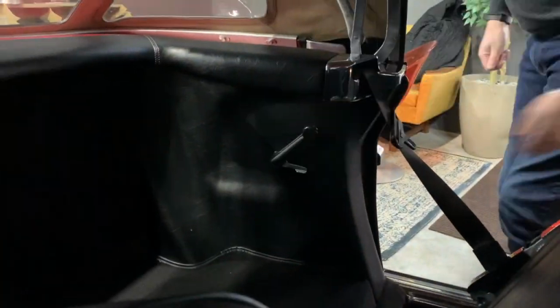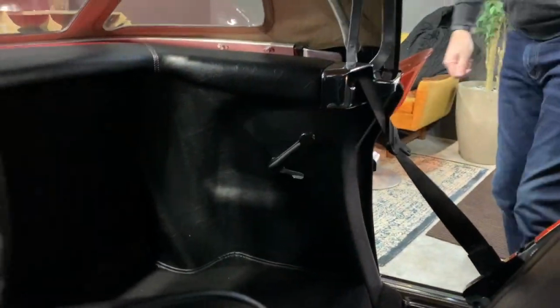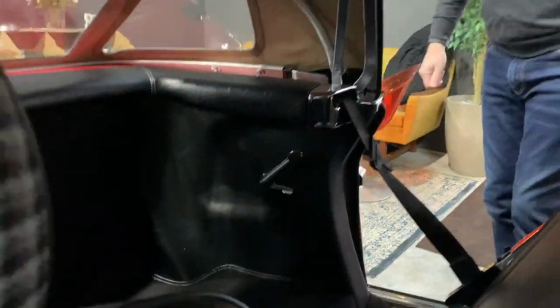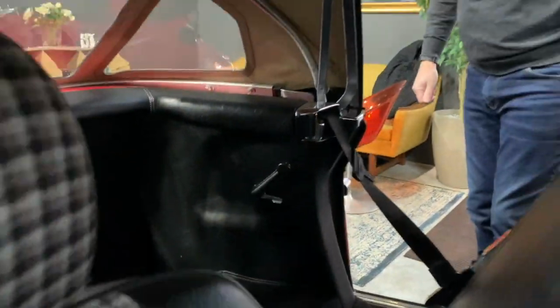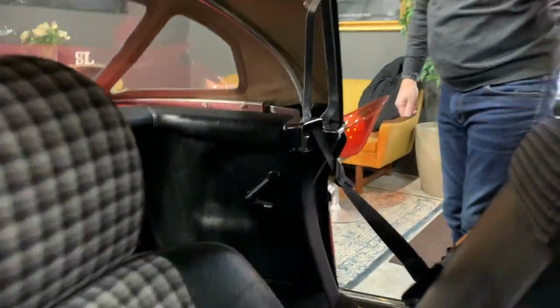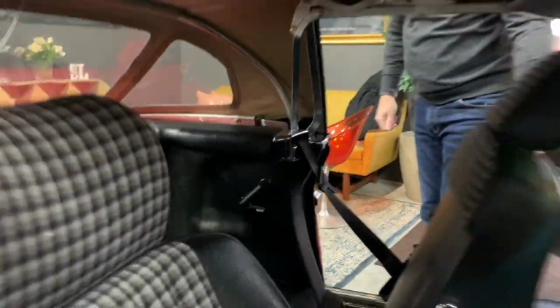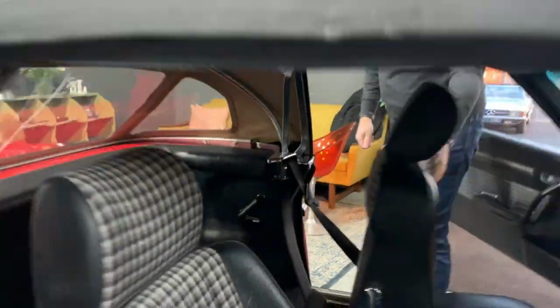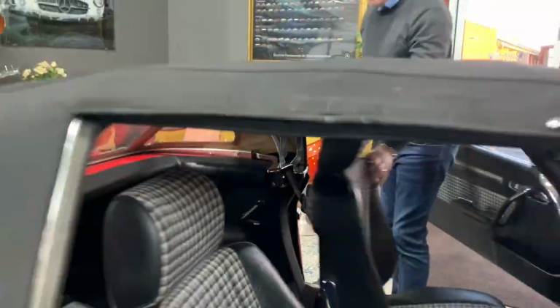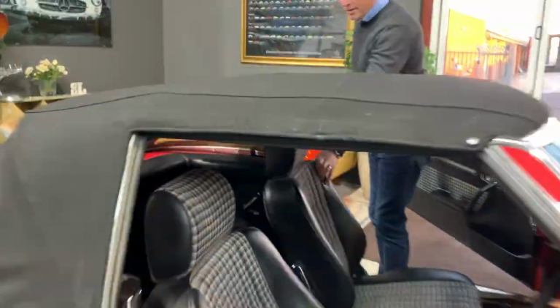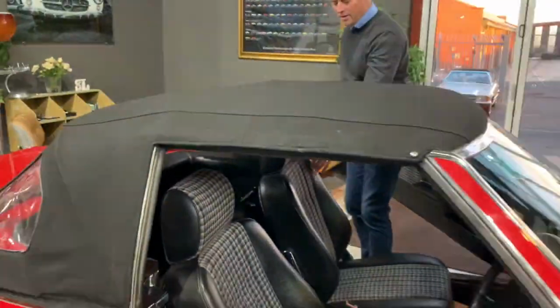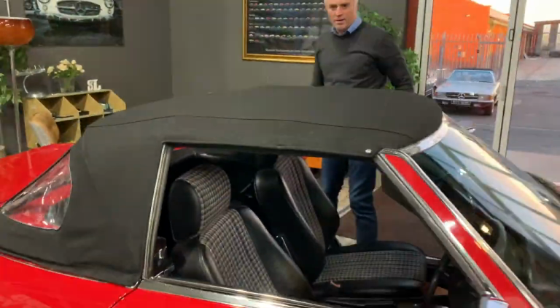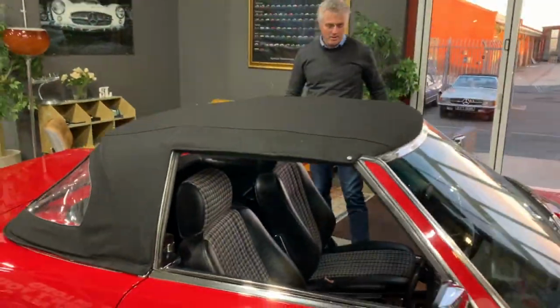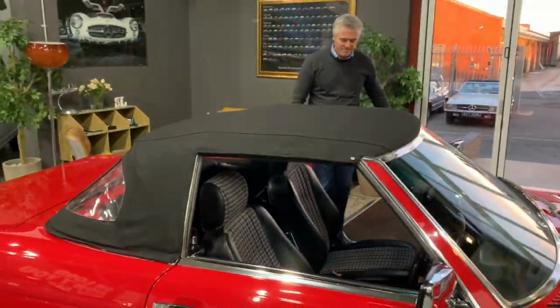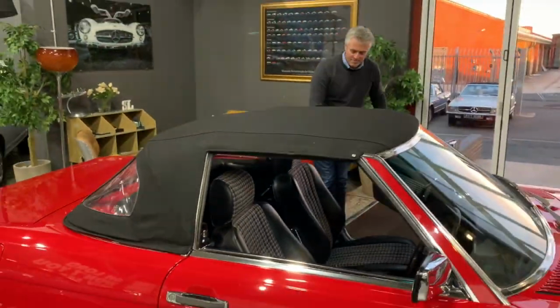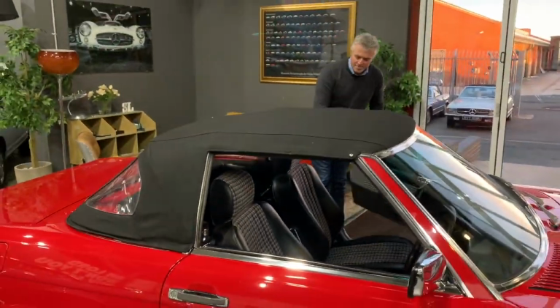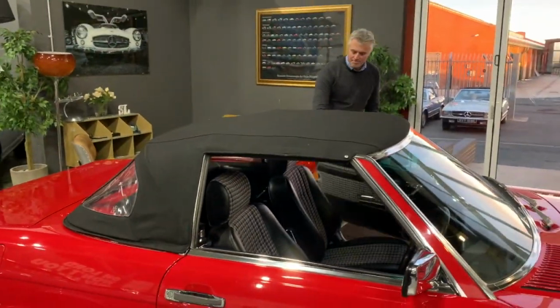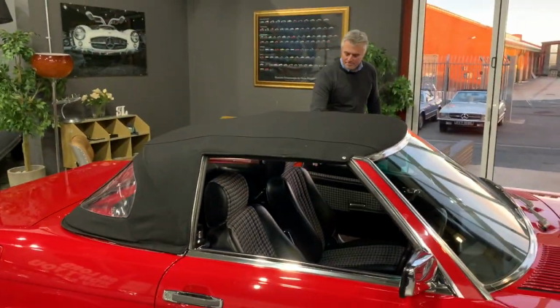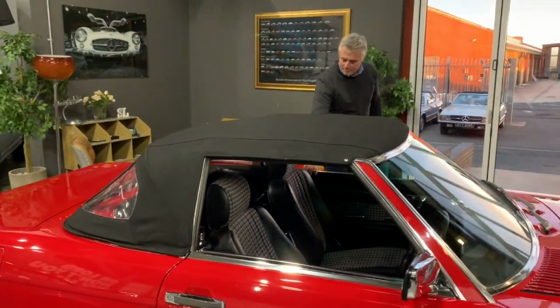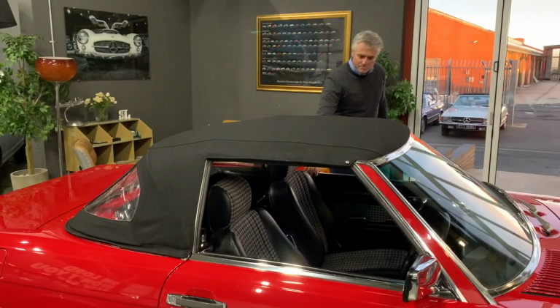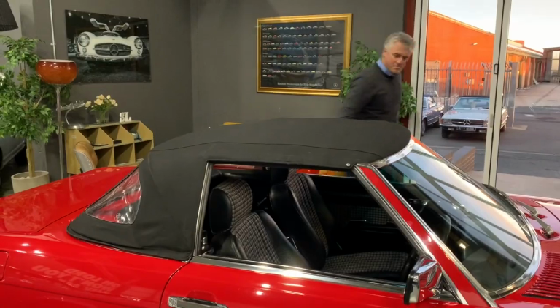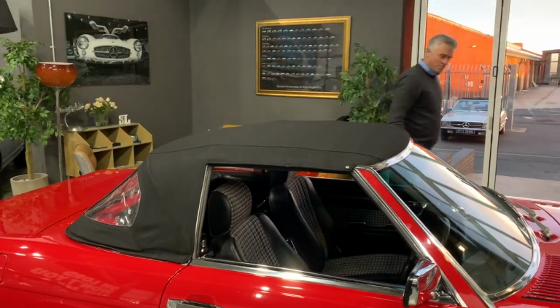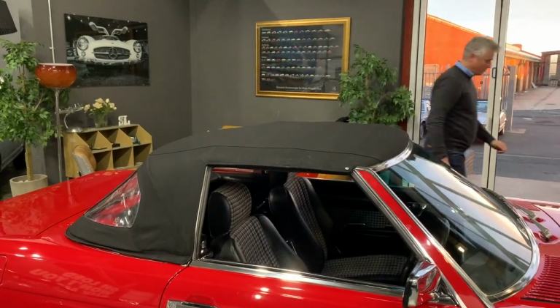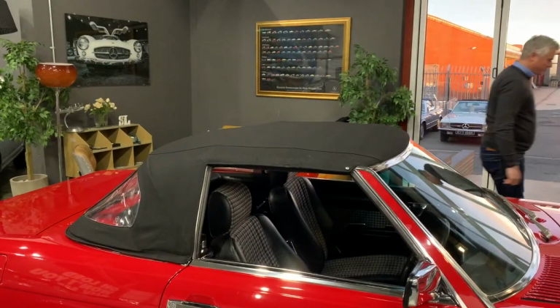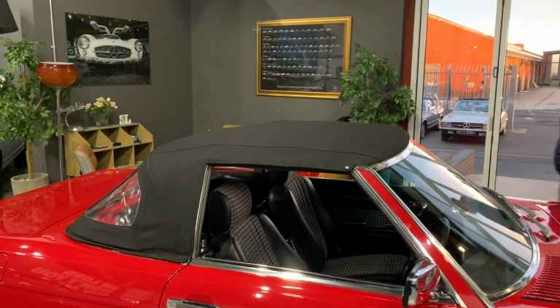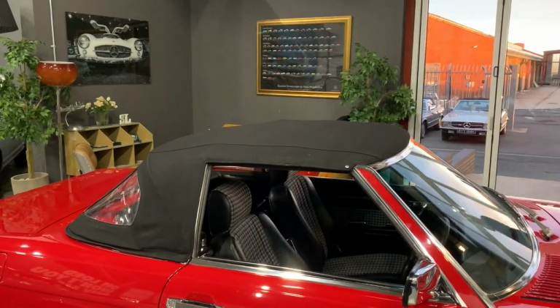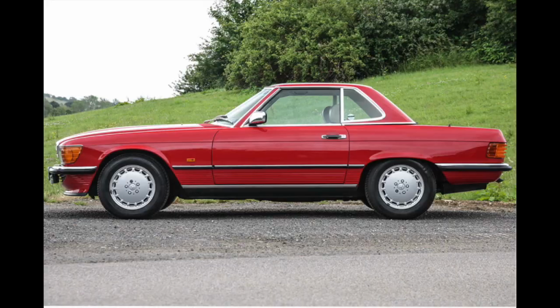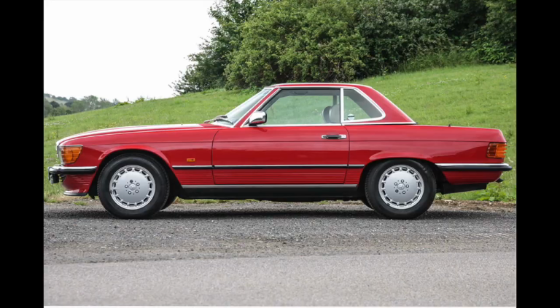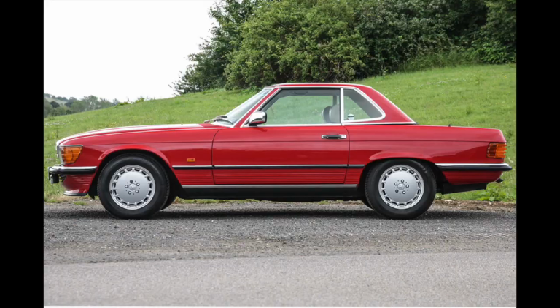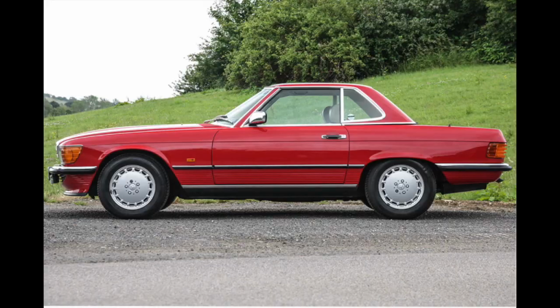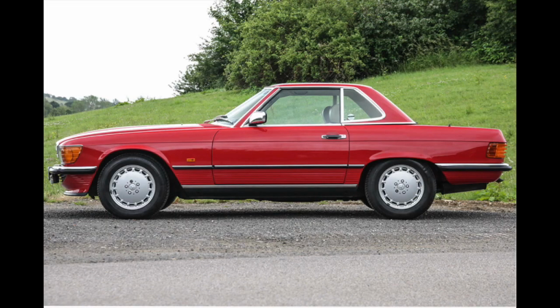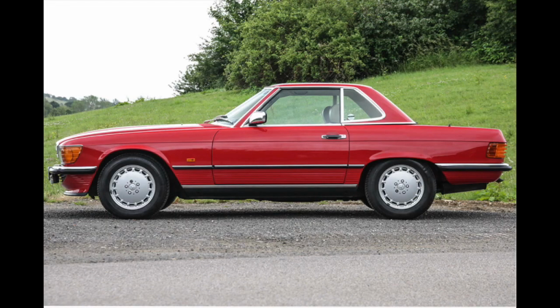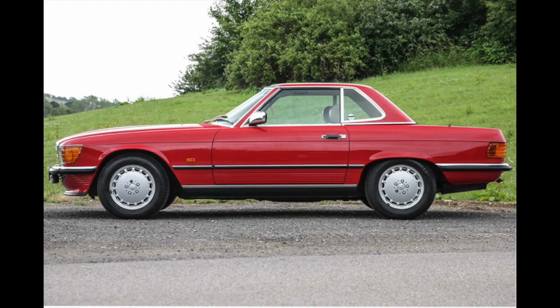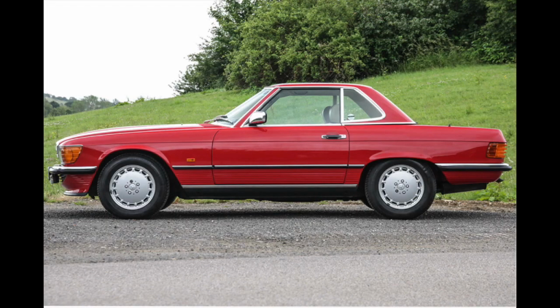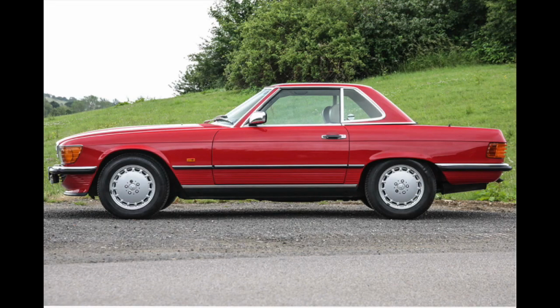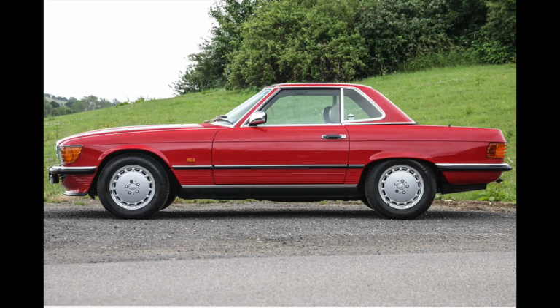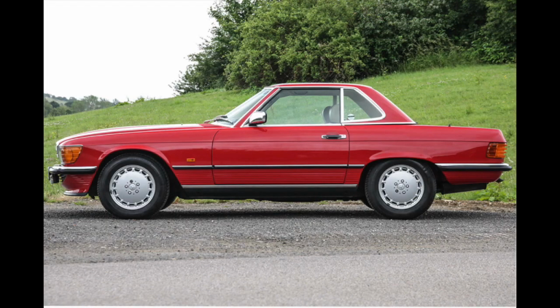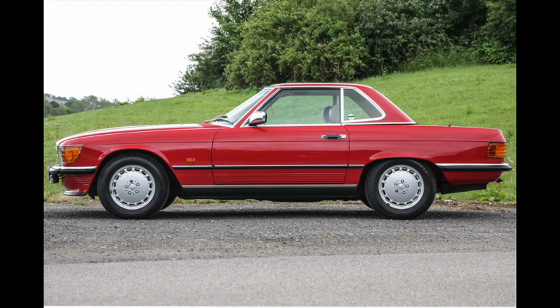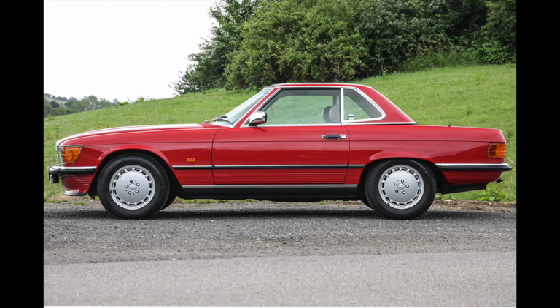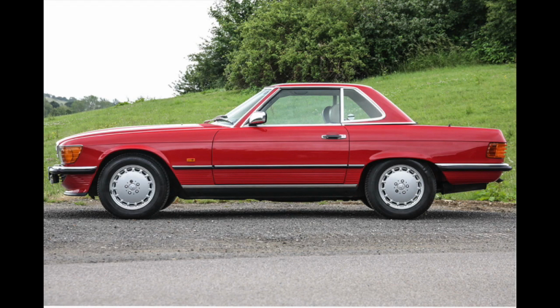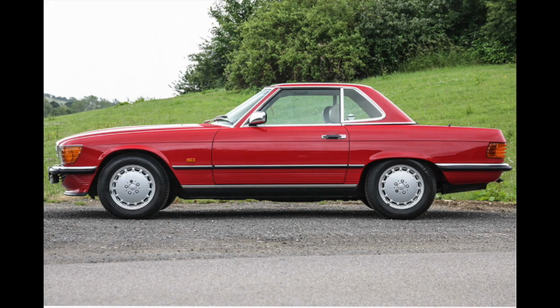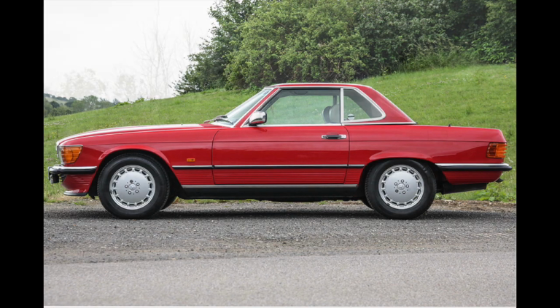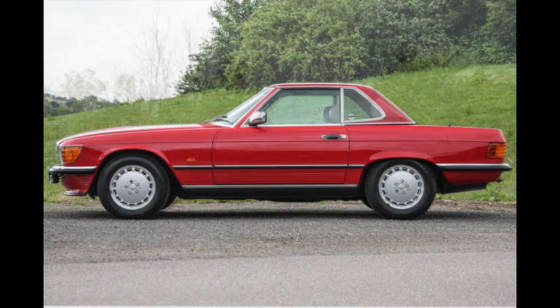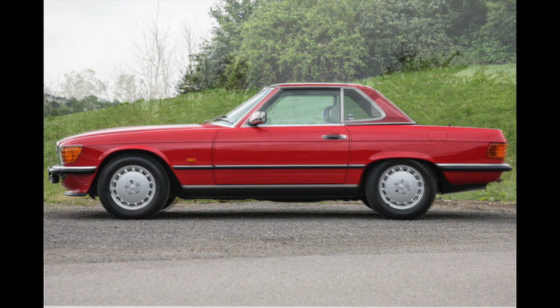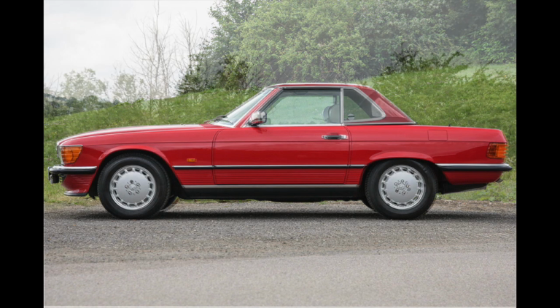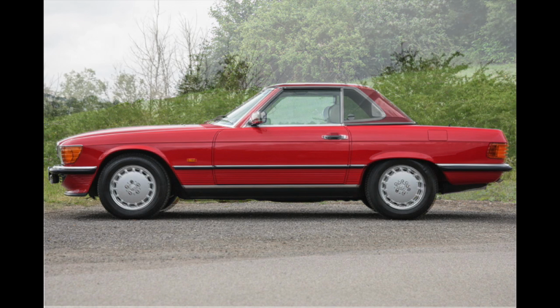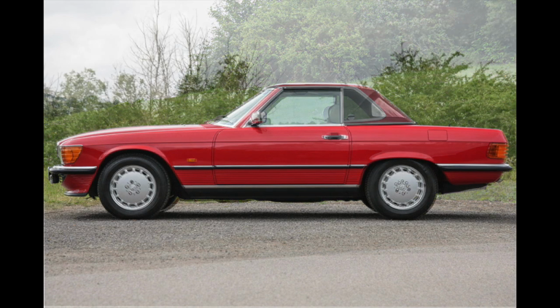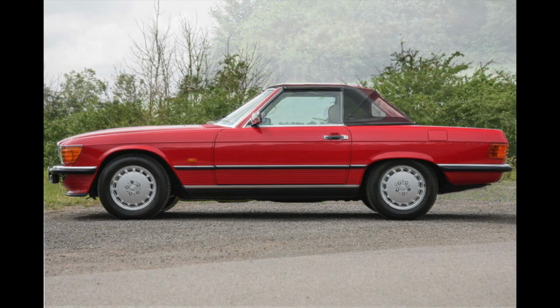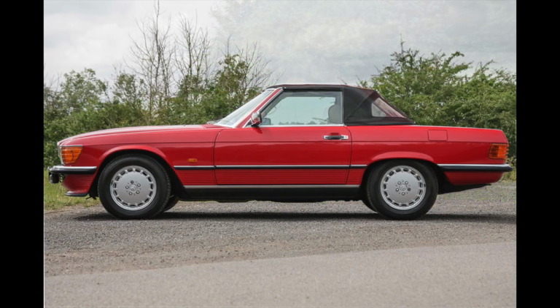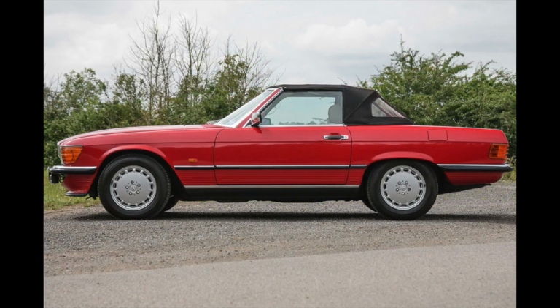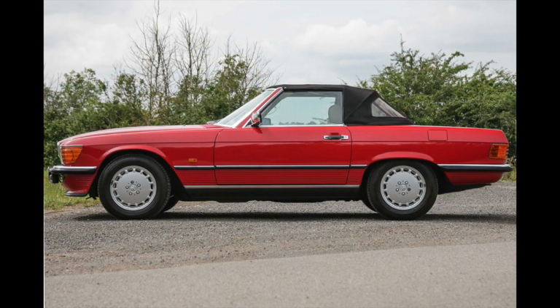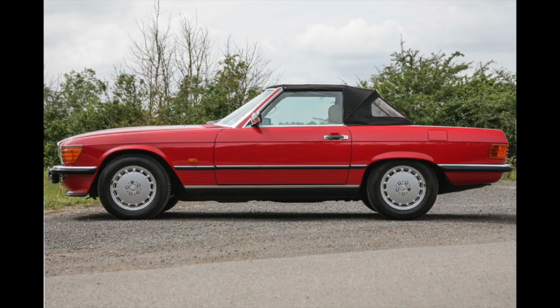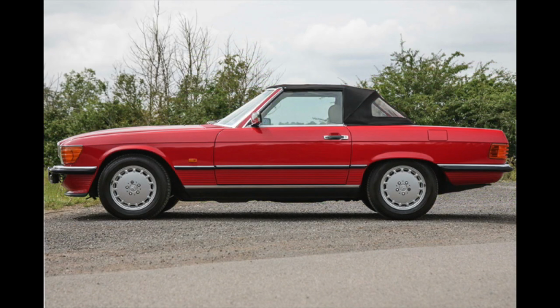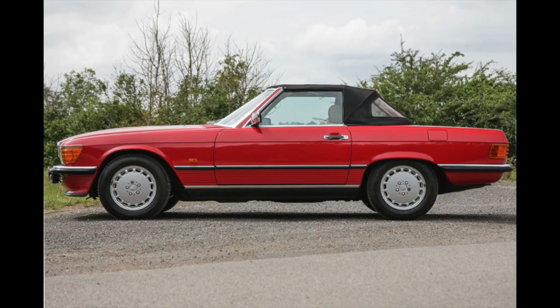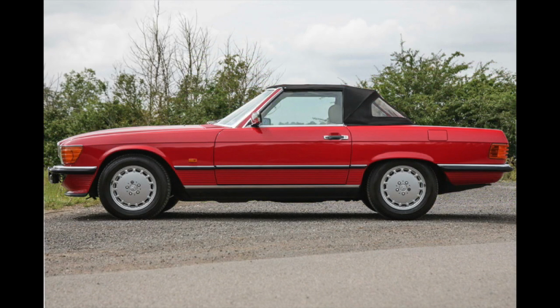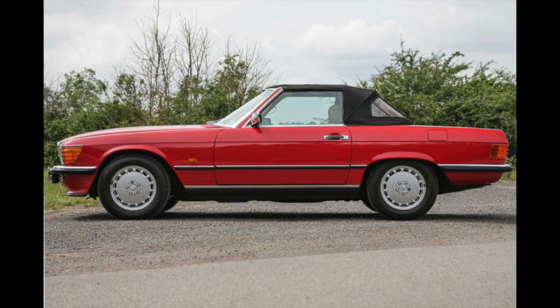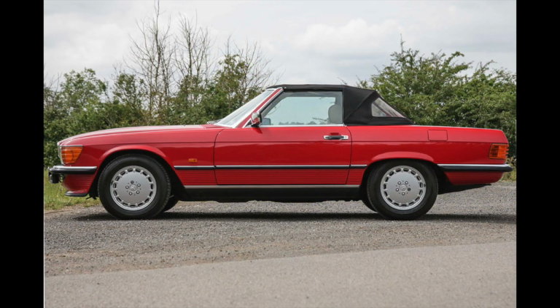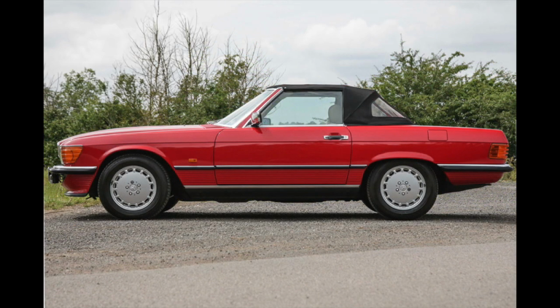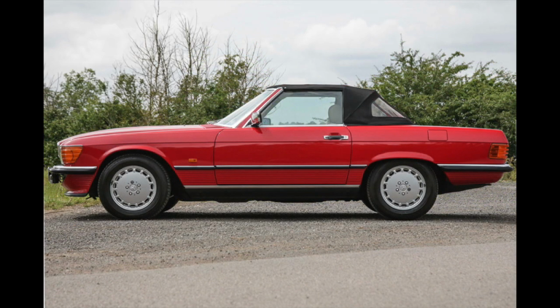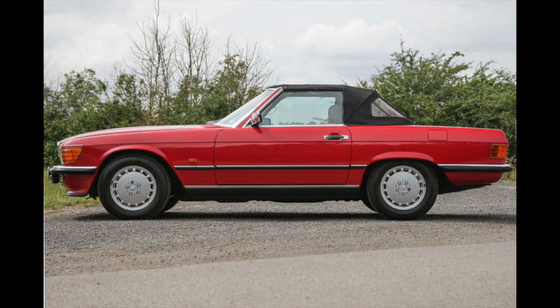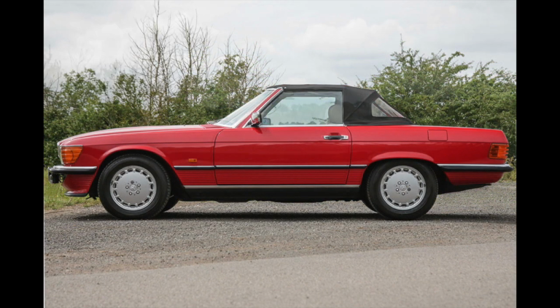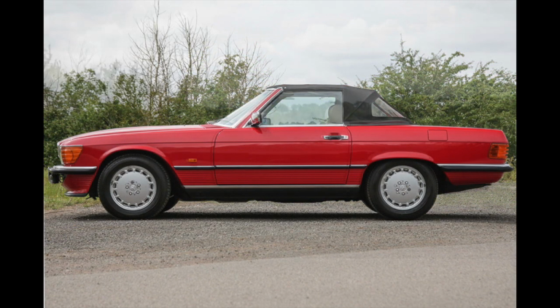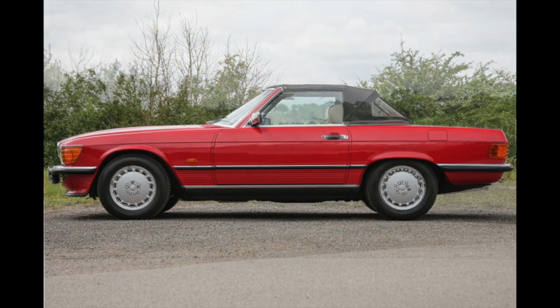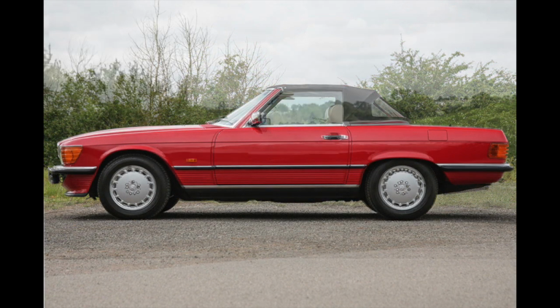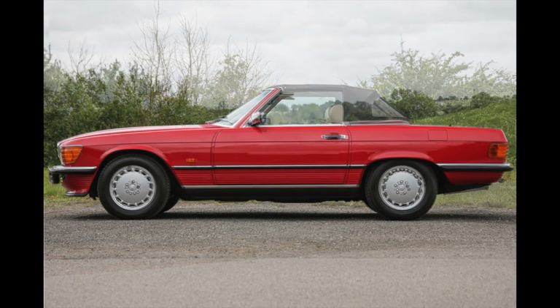Concentrate on where to go with the roof down, not how to get it down. Book your car in for a hard and soft top check and adjust today.